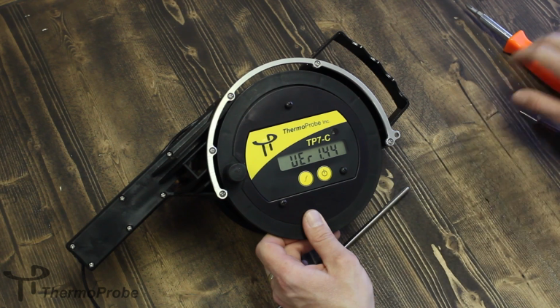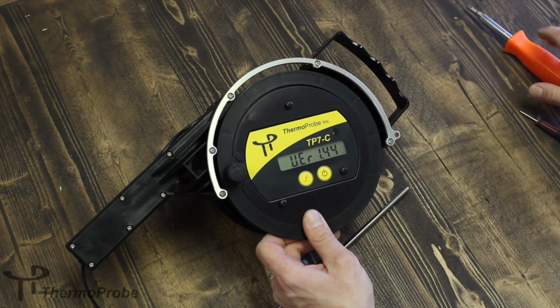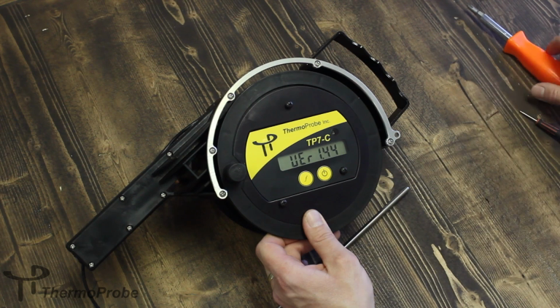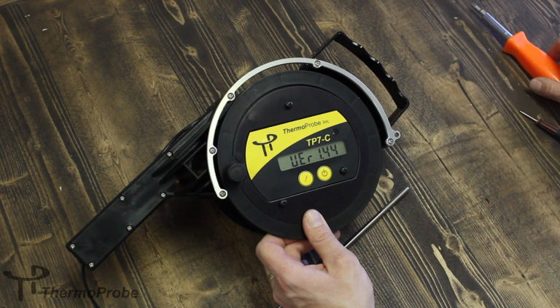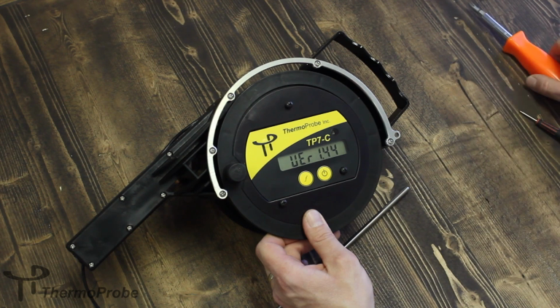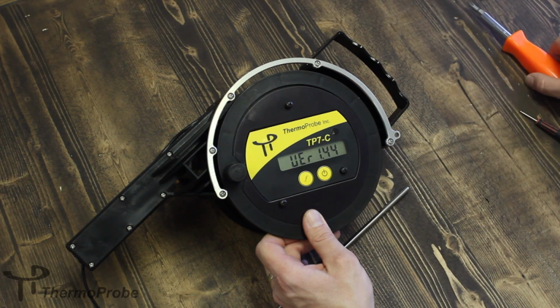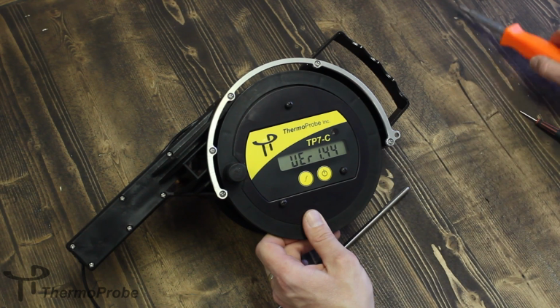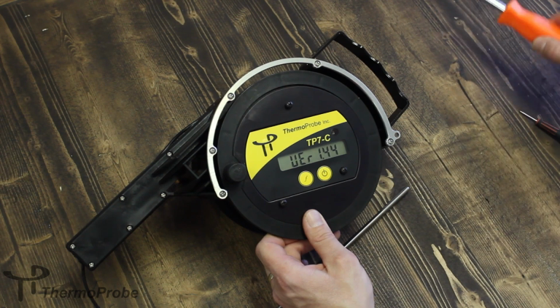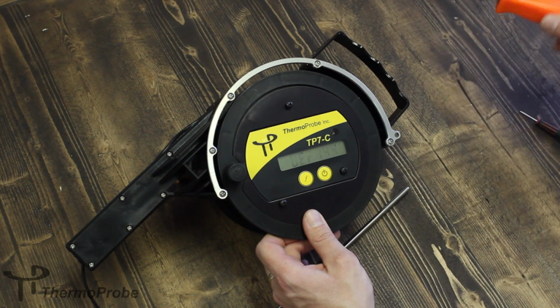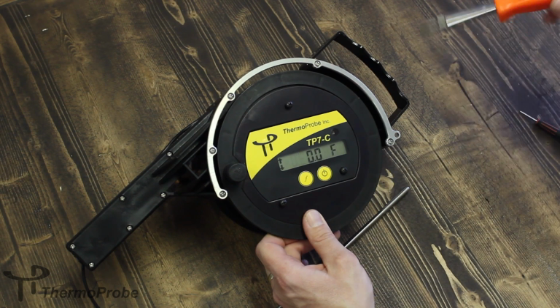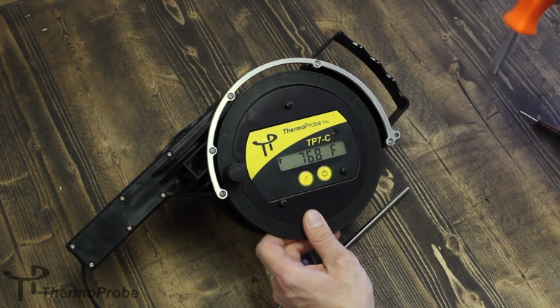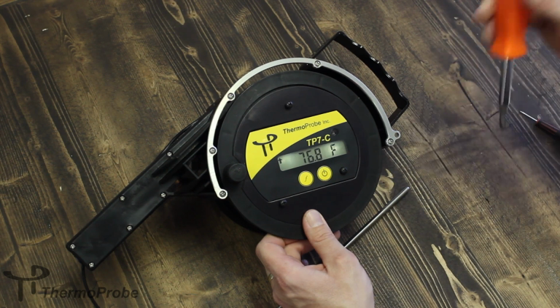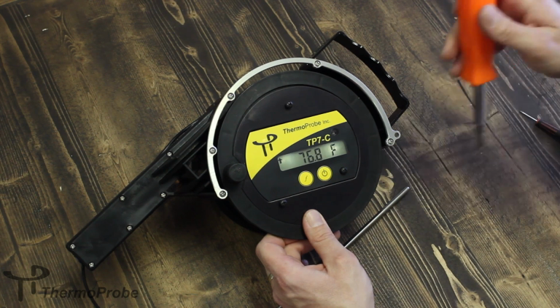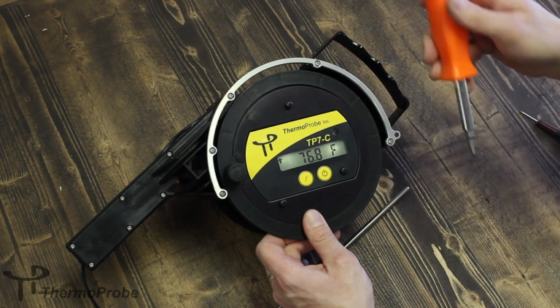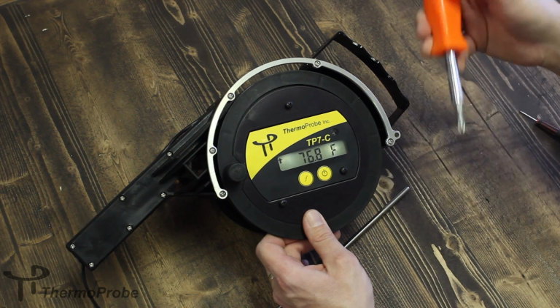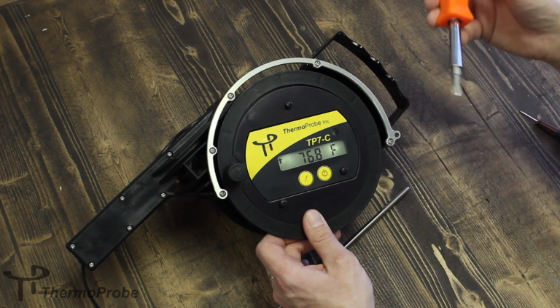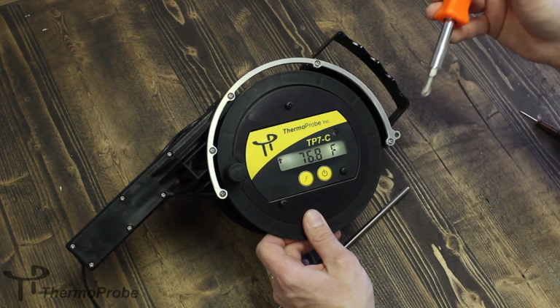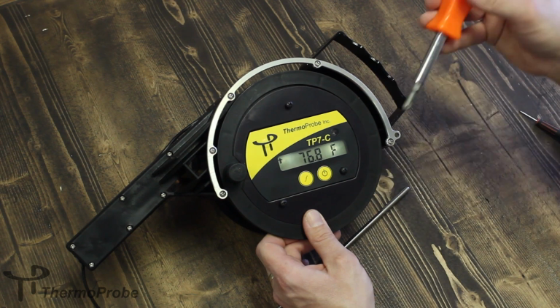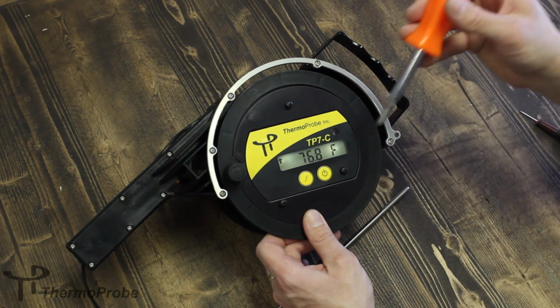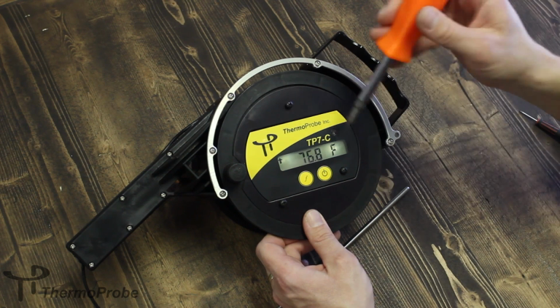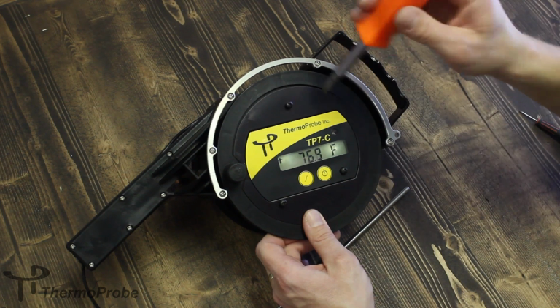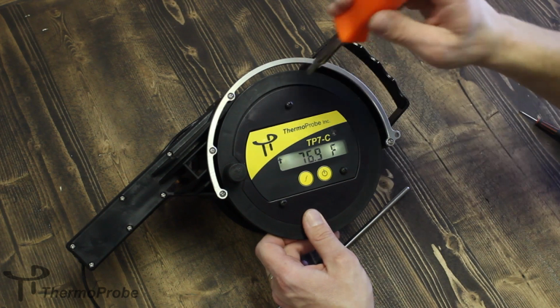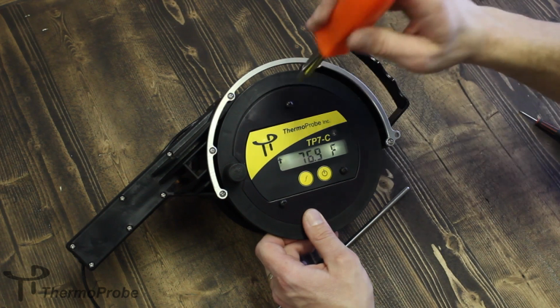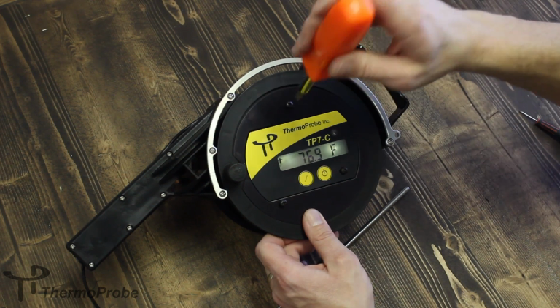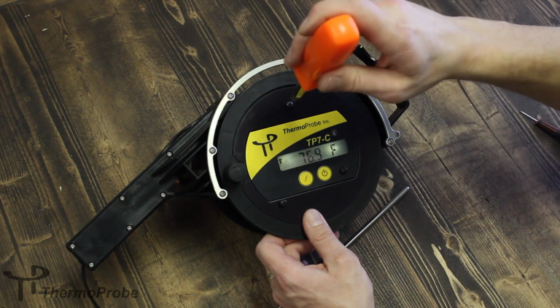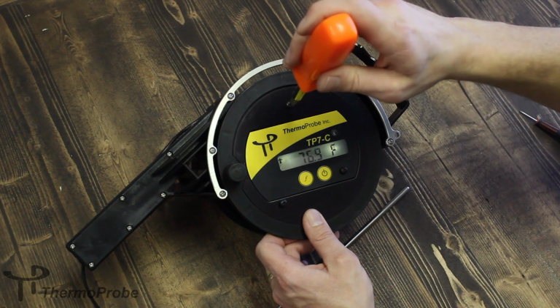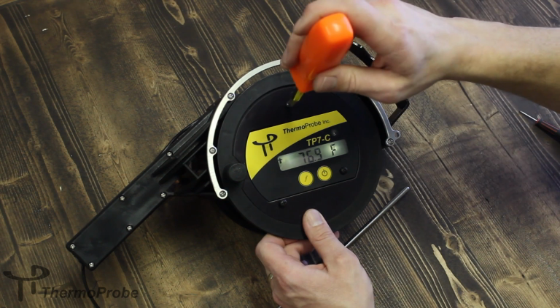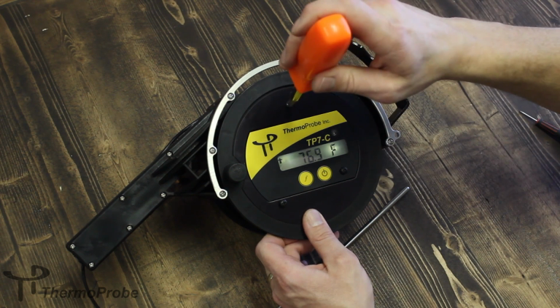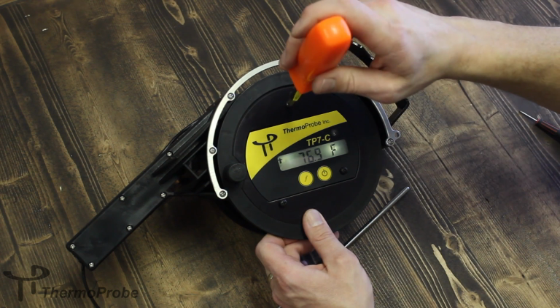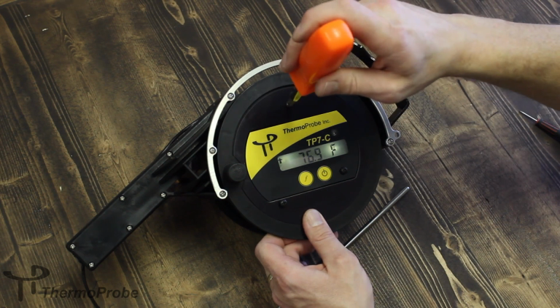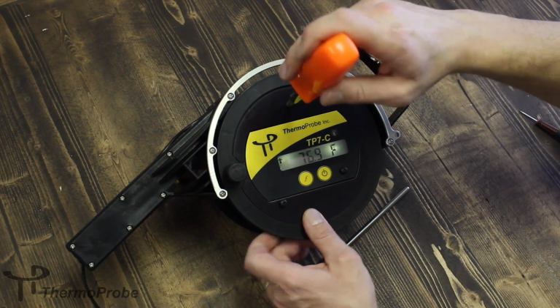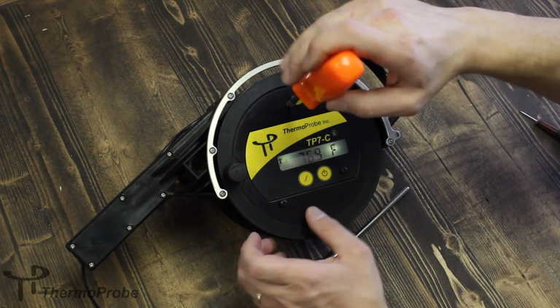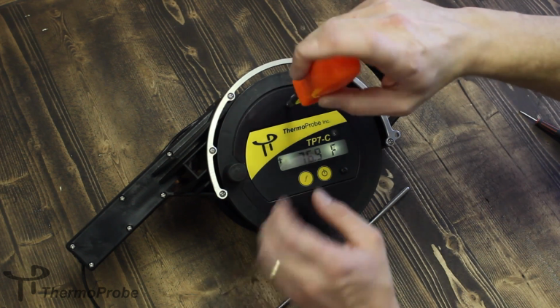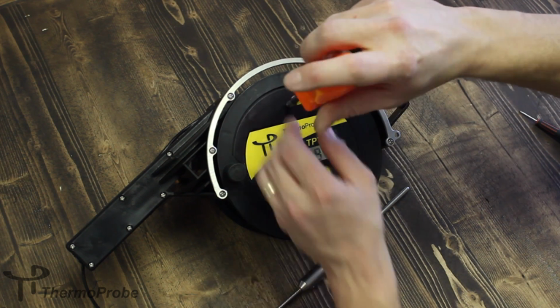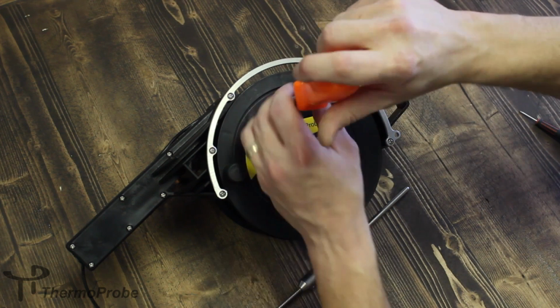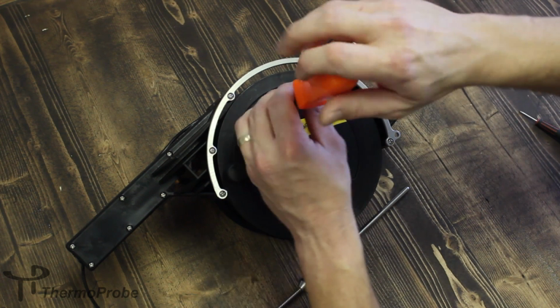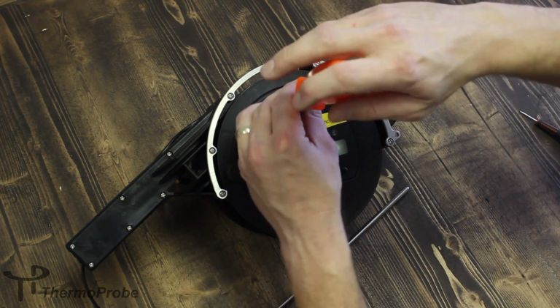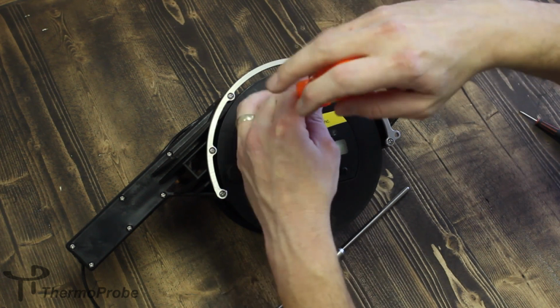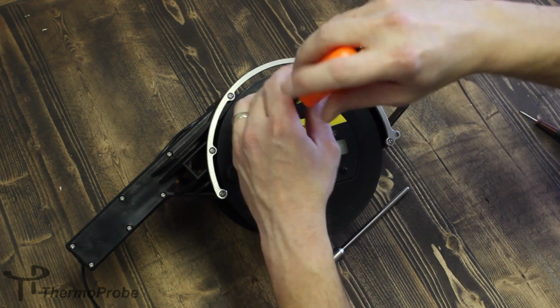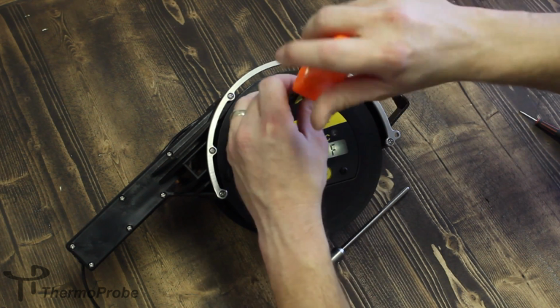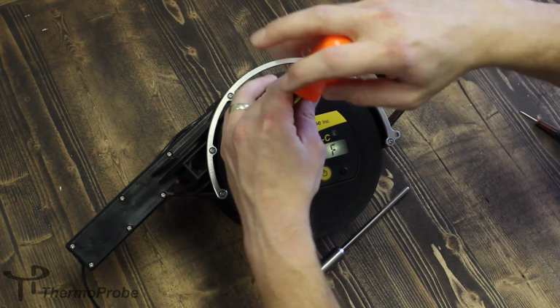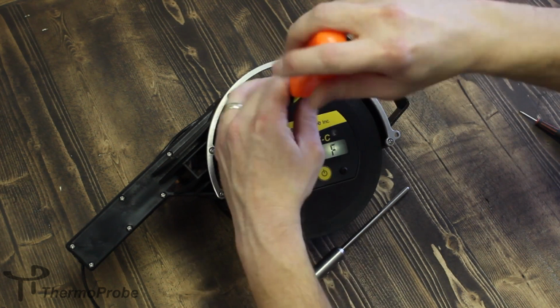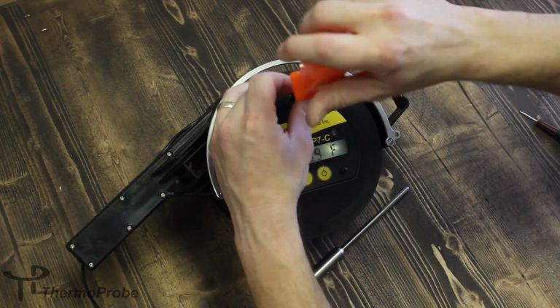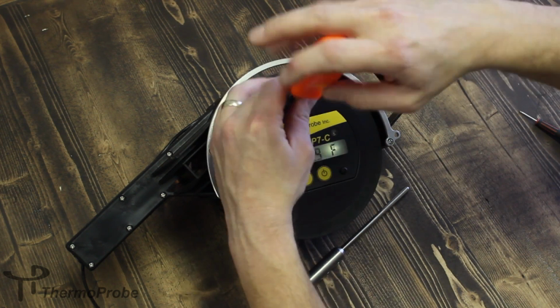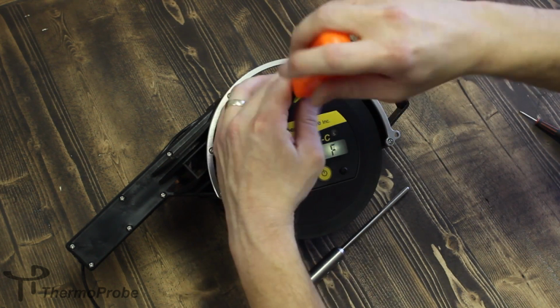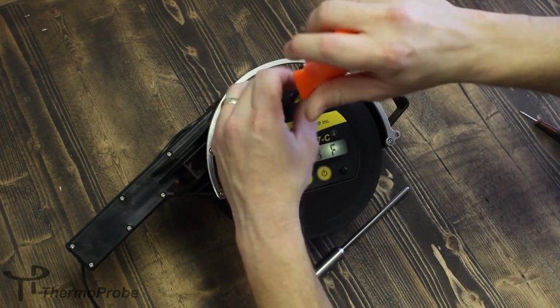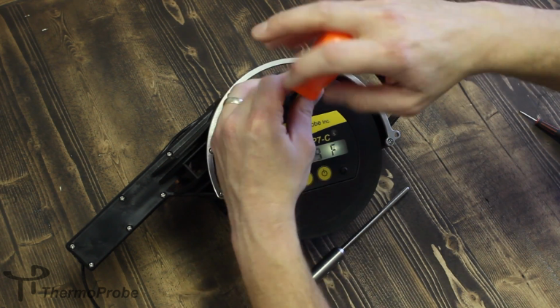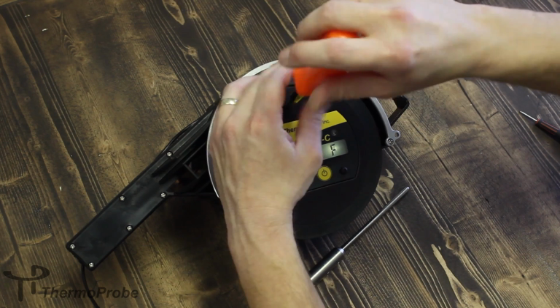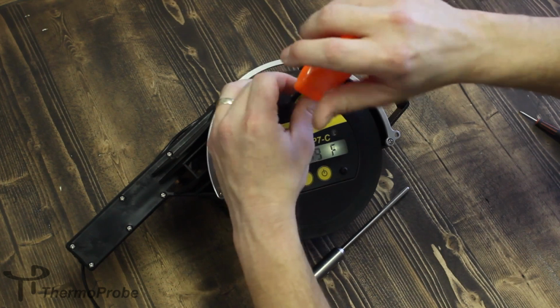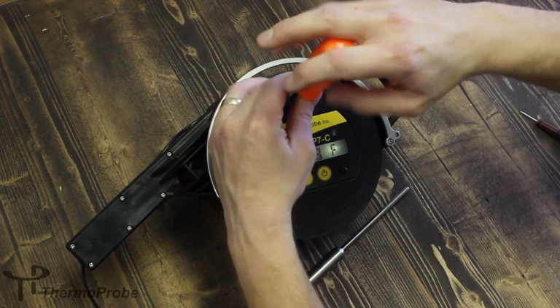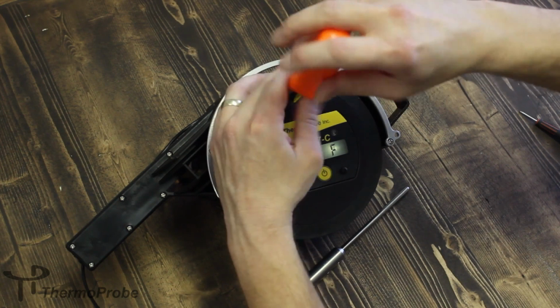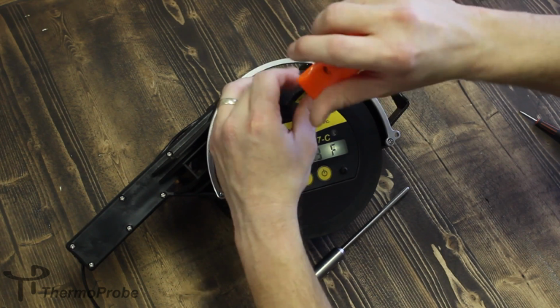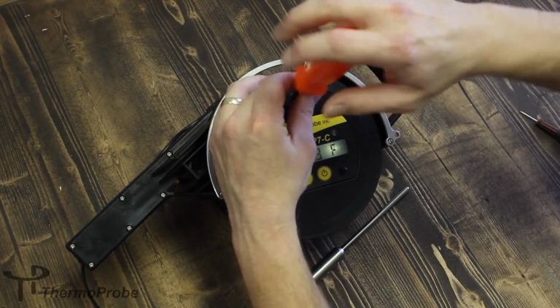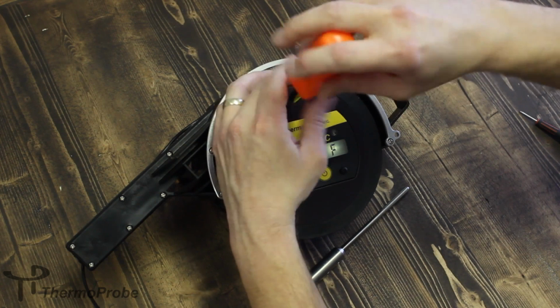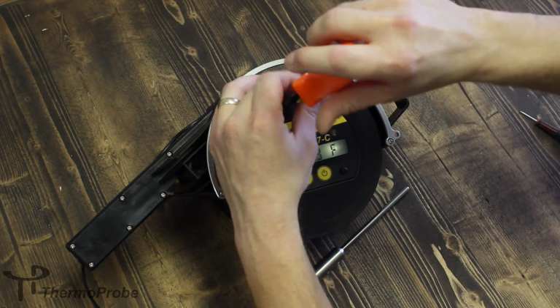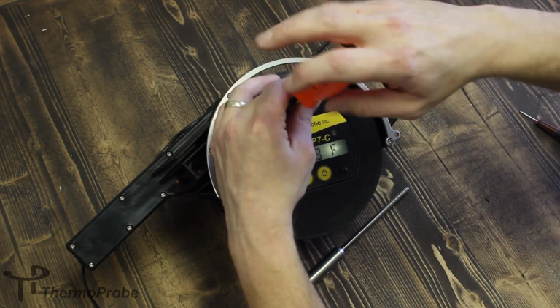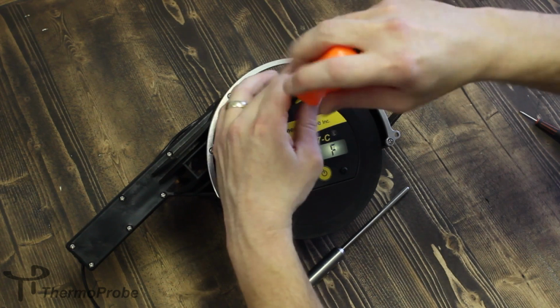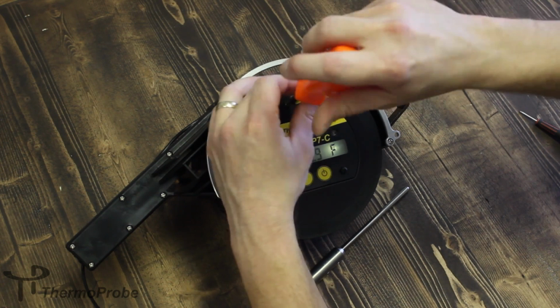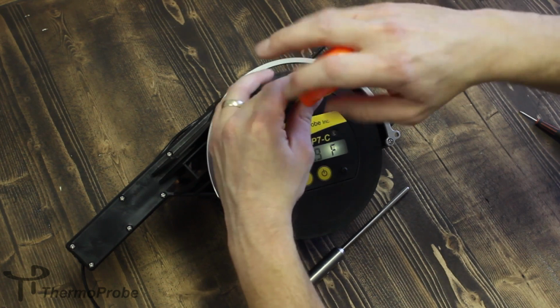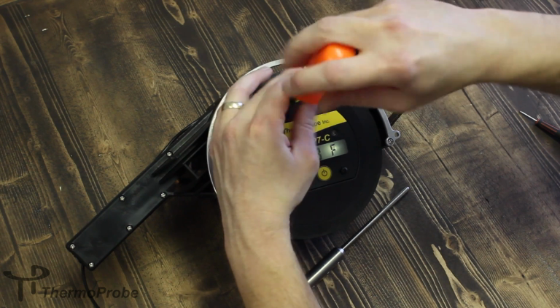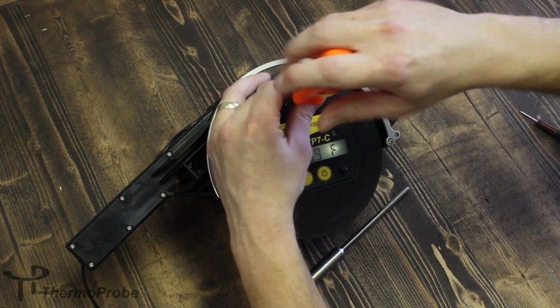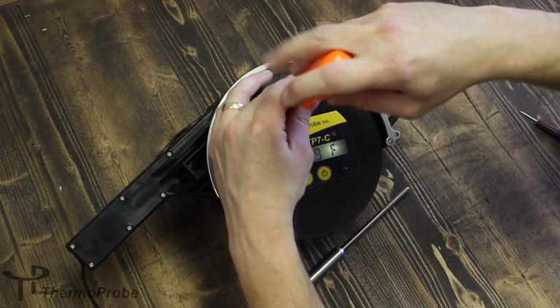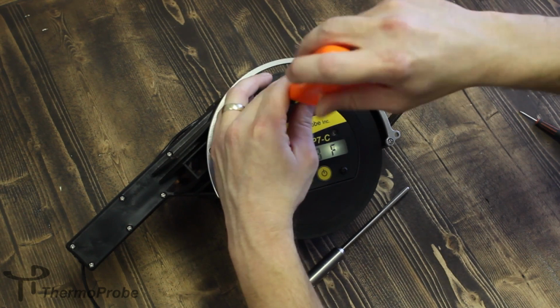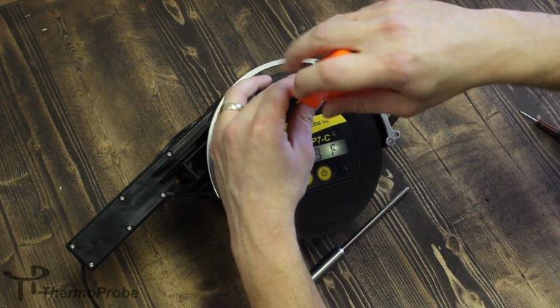You want to make sure that your batteries are installed correctly and make sure the device turns on. Then tighten your screws back down.